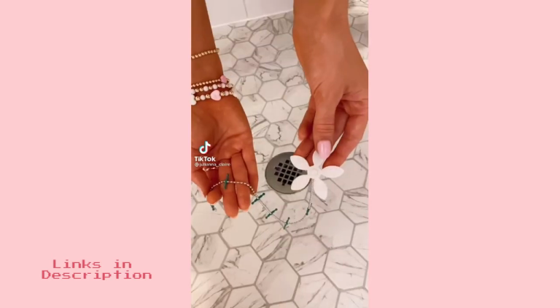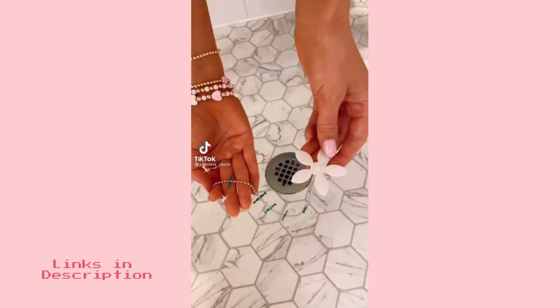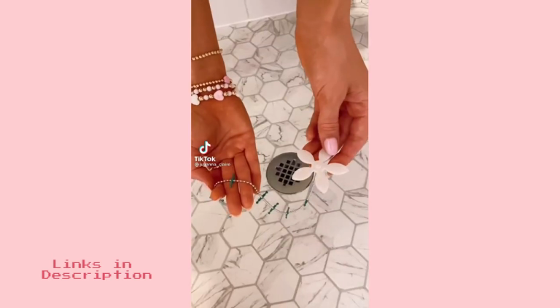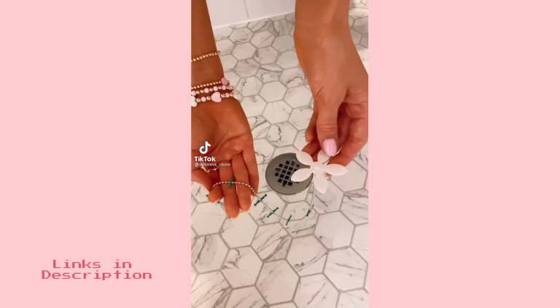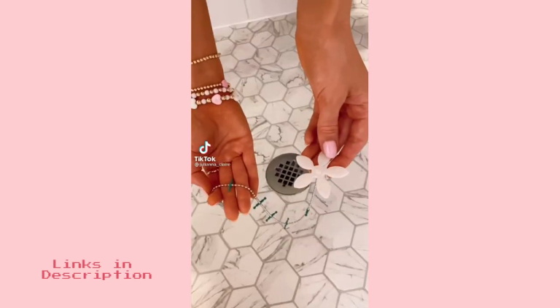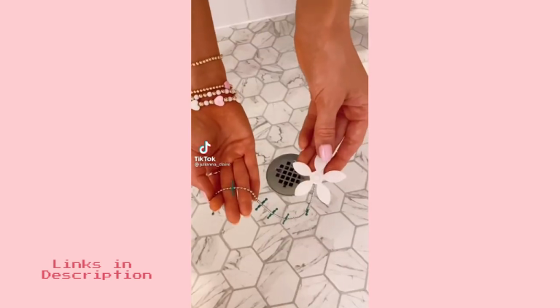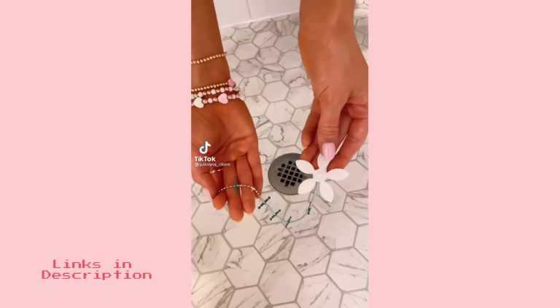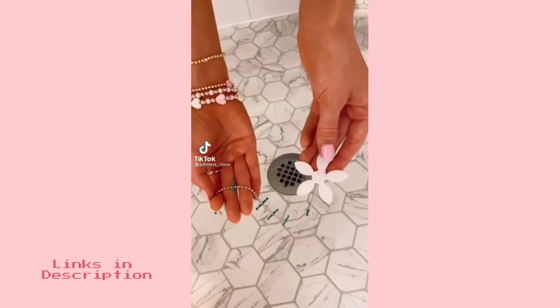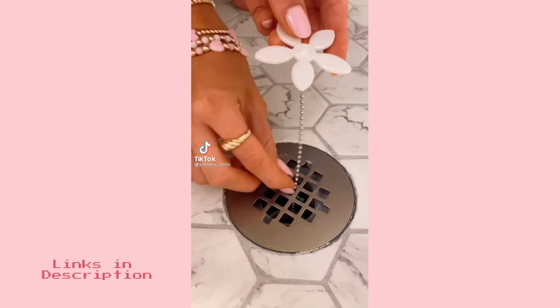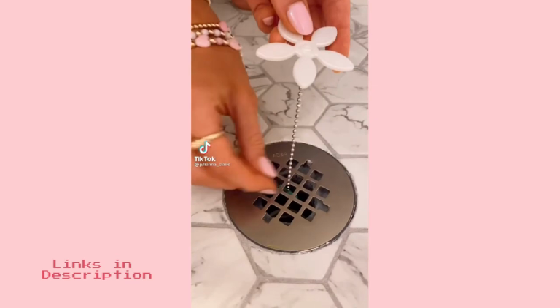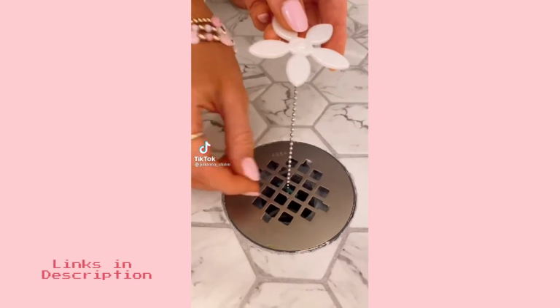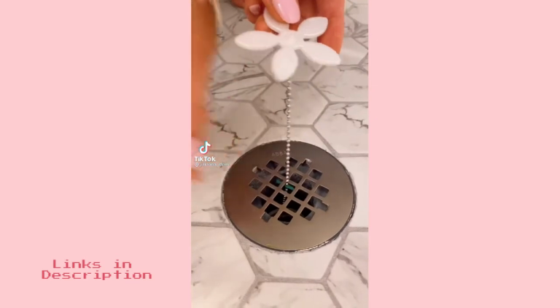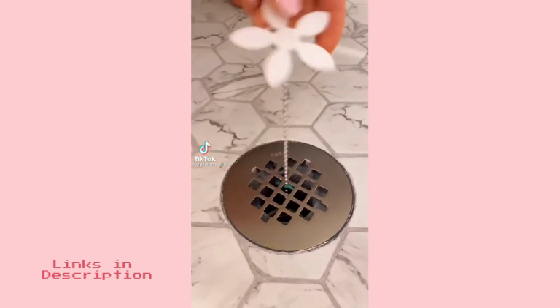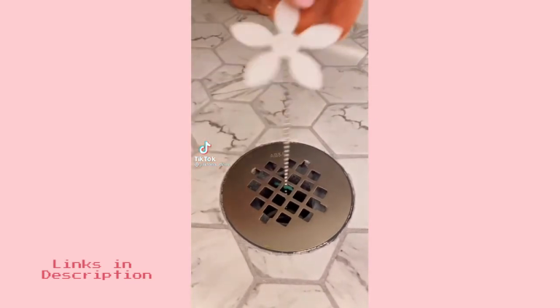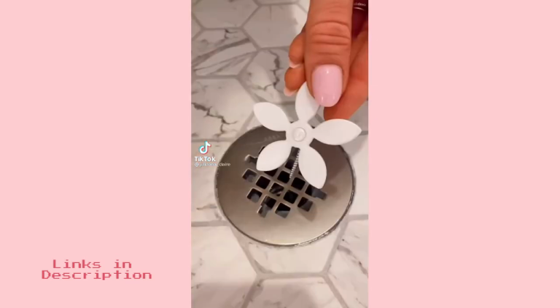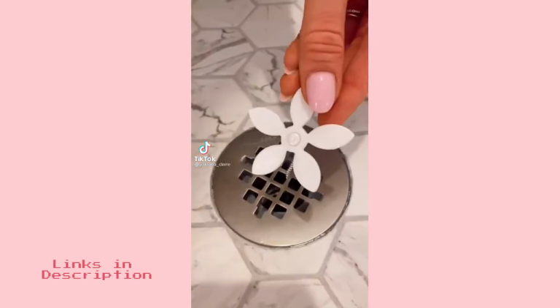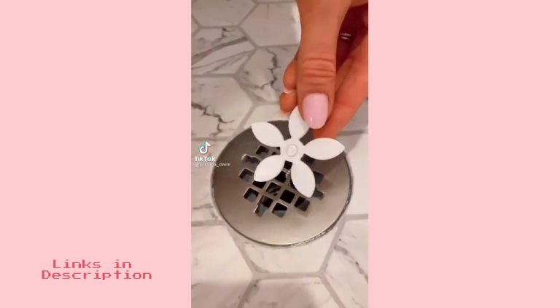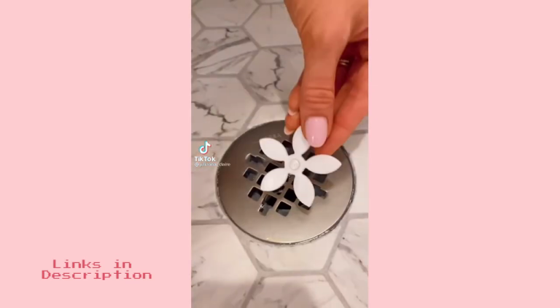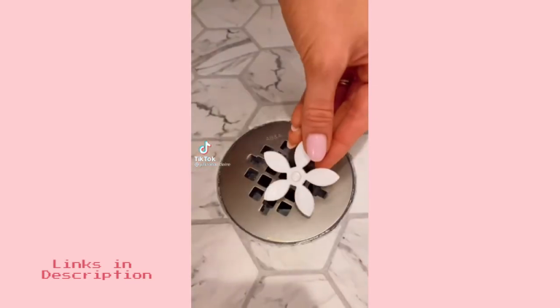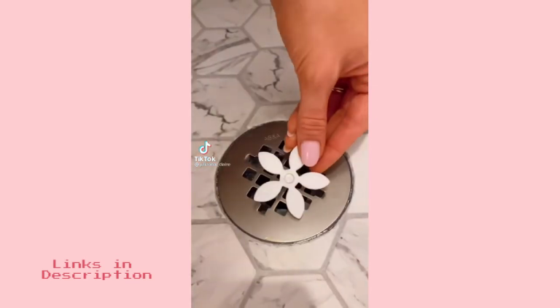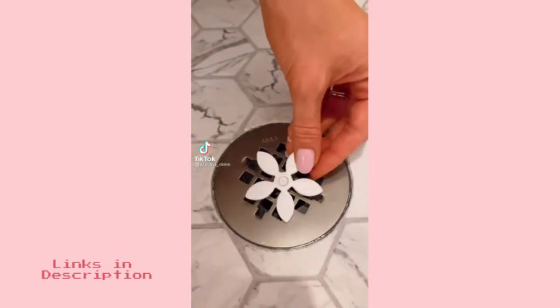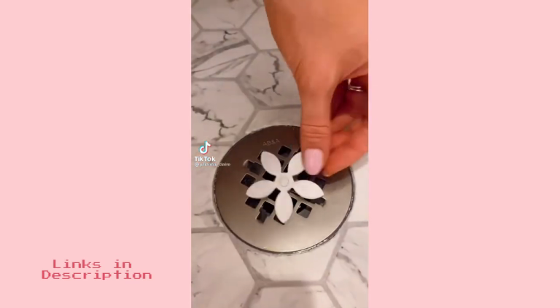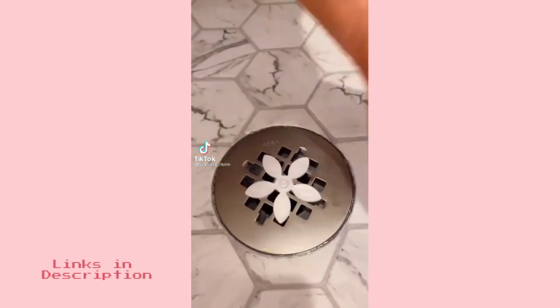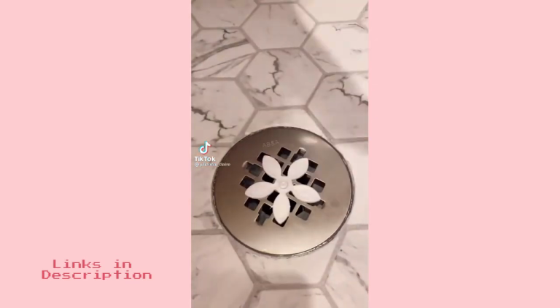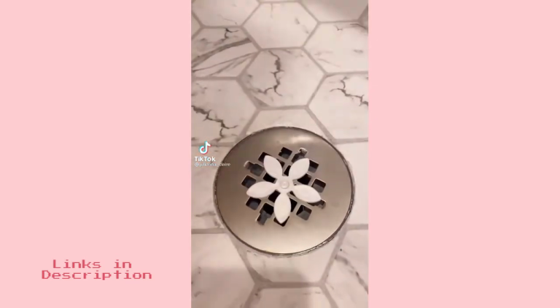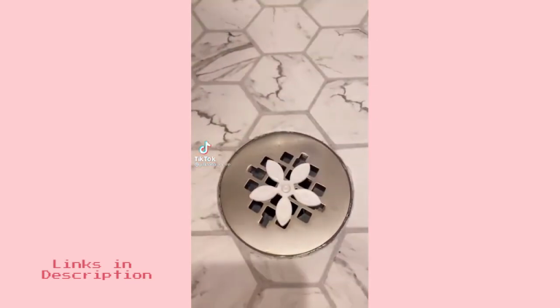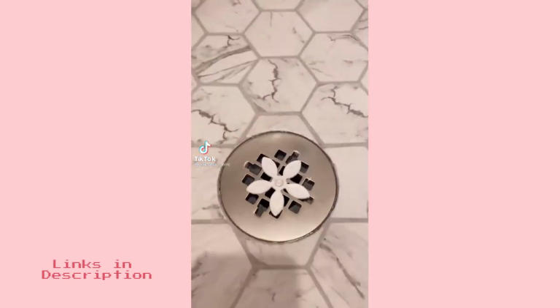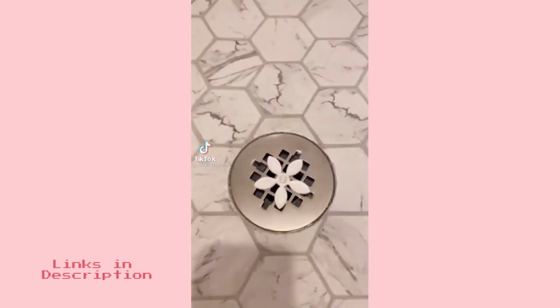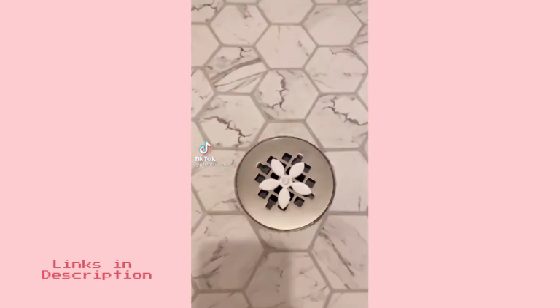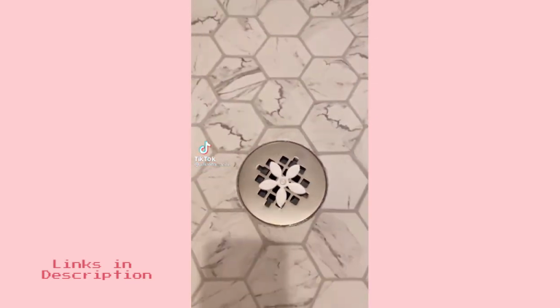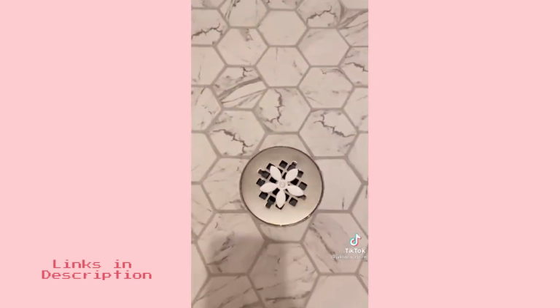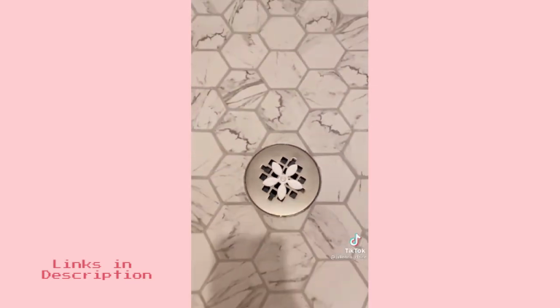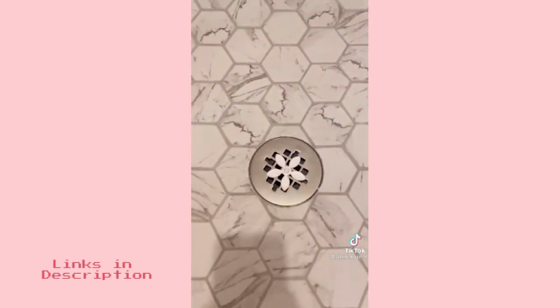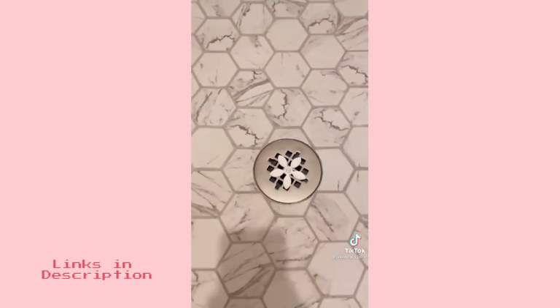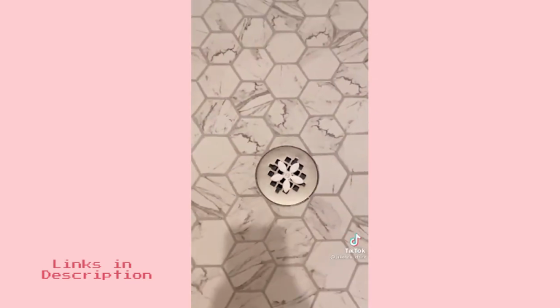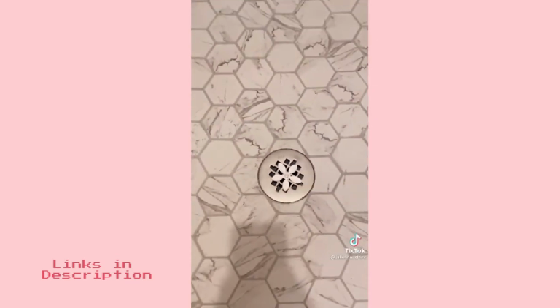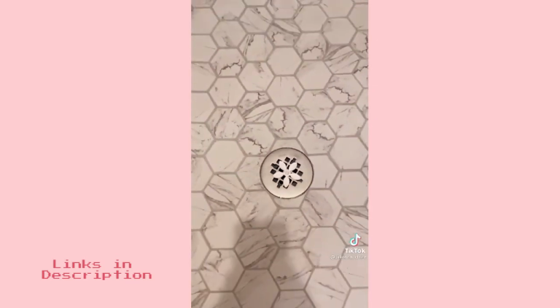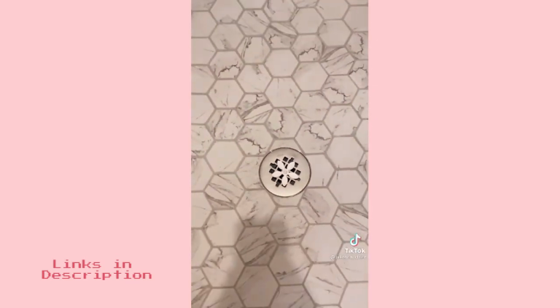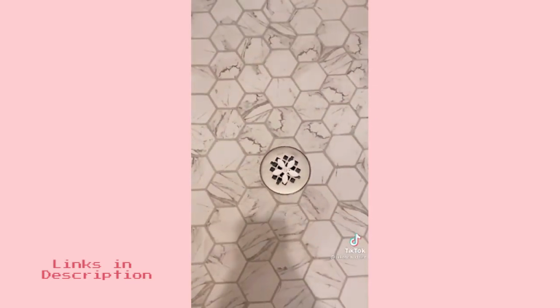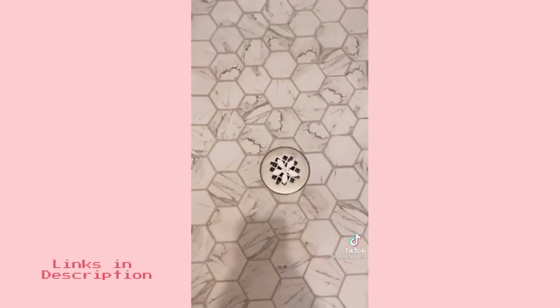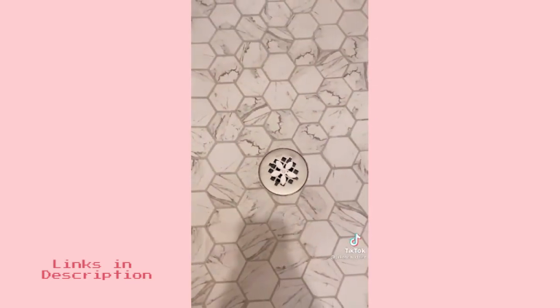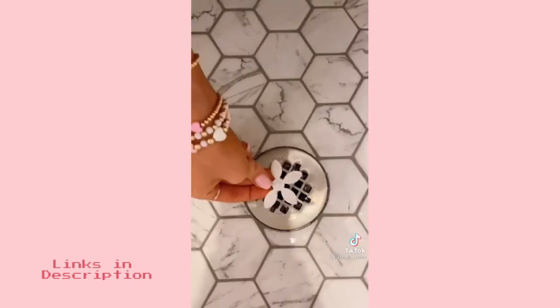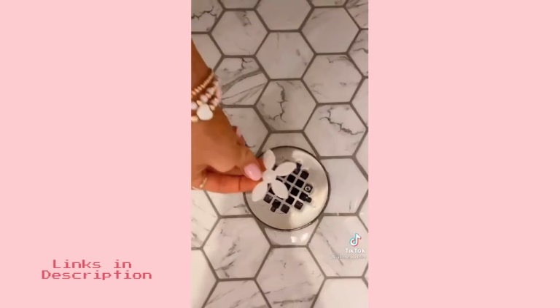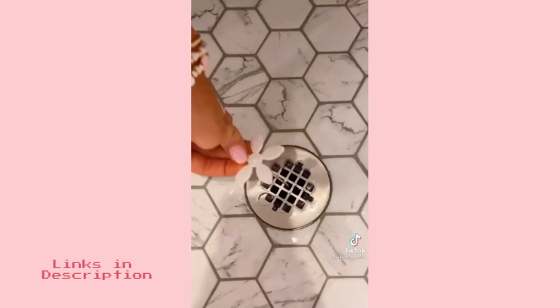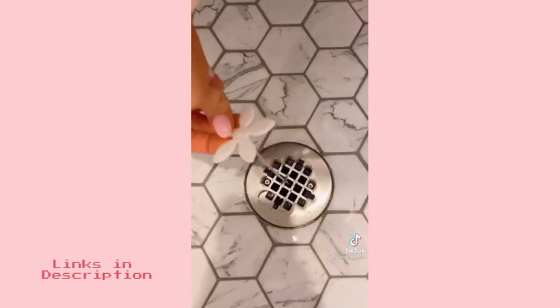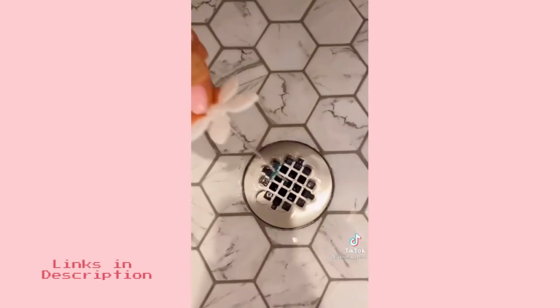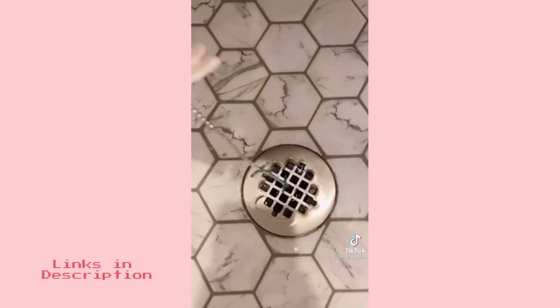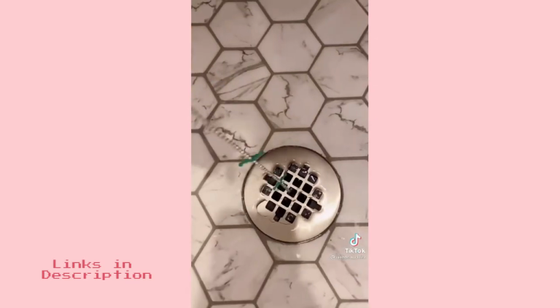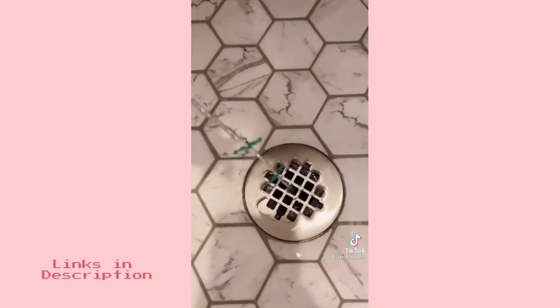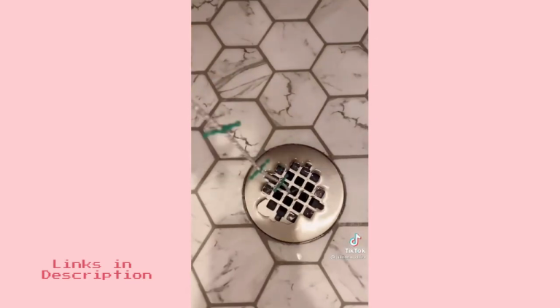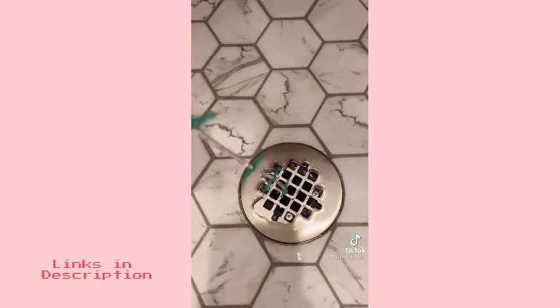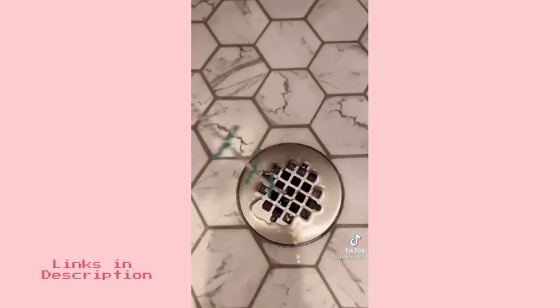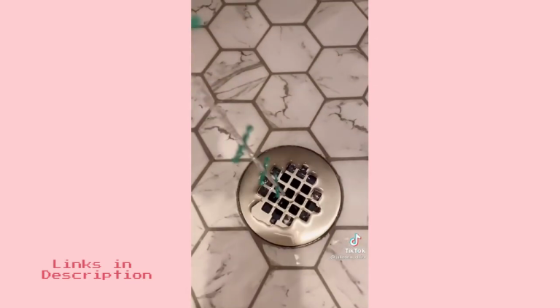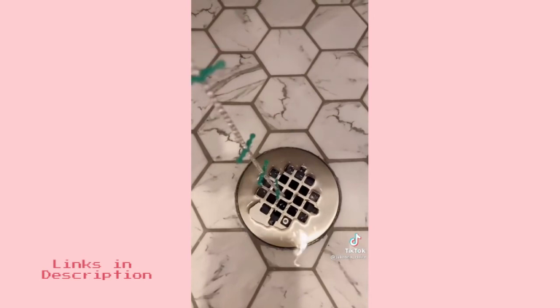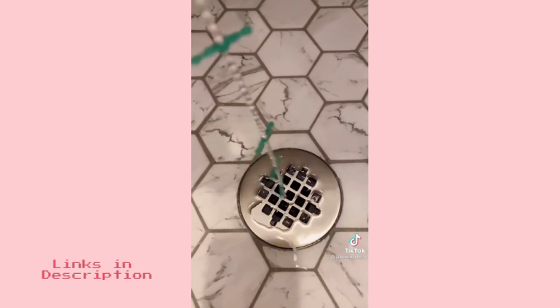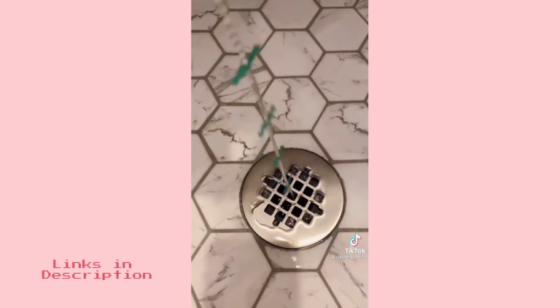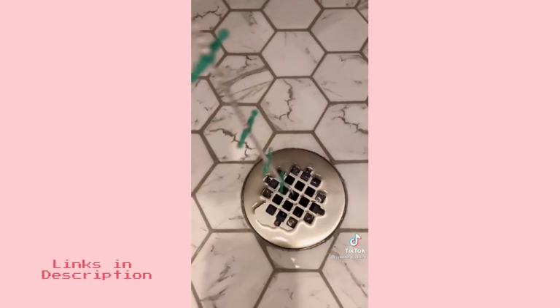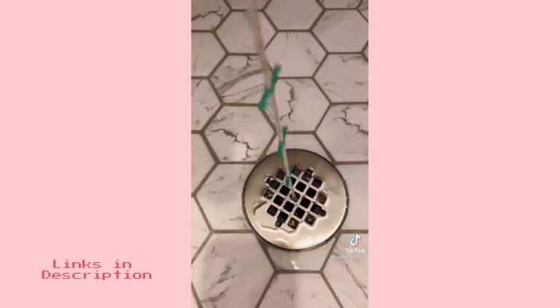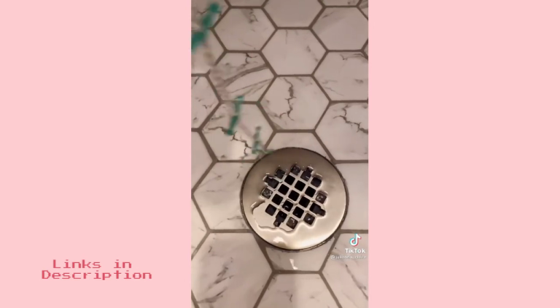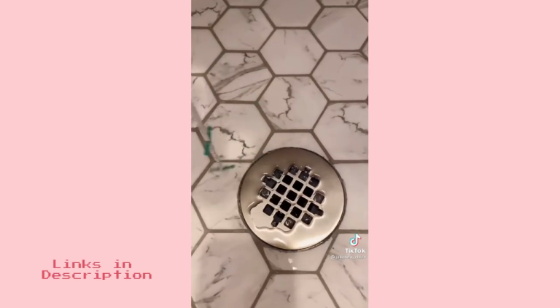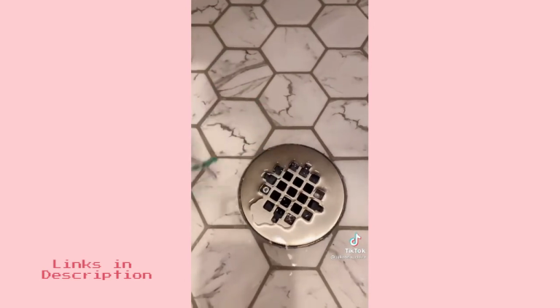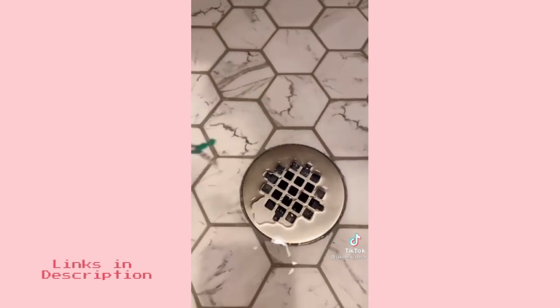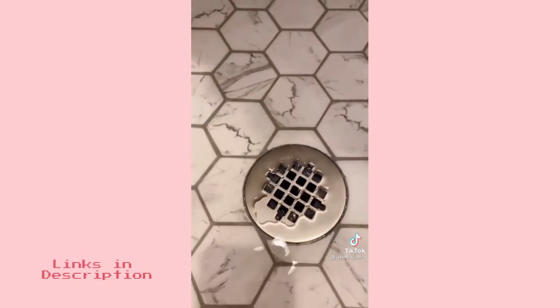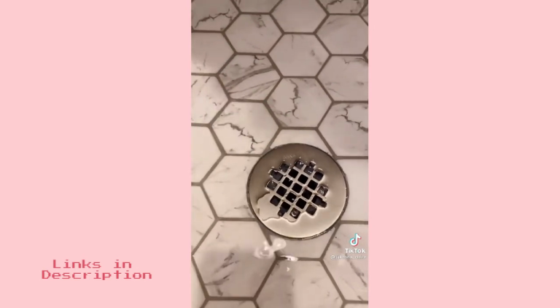This hair catcher is perfect for anyone with a flat shower drain. It catches all your hair in its whiskers, doesn't move around your shower, and you pull it out every two to four months to clean.